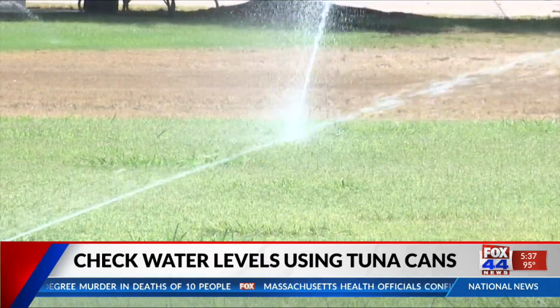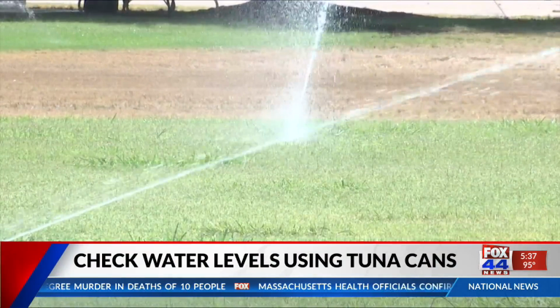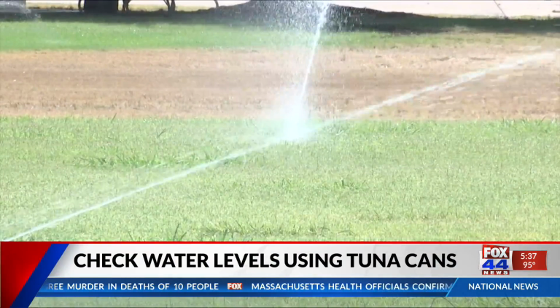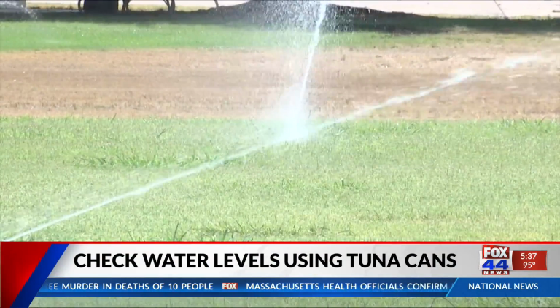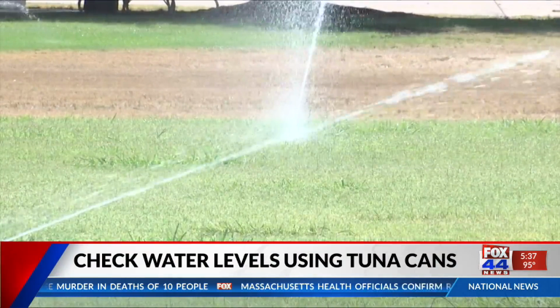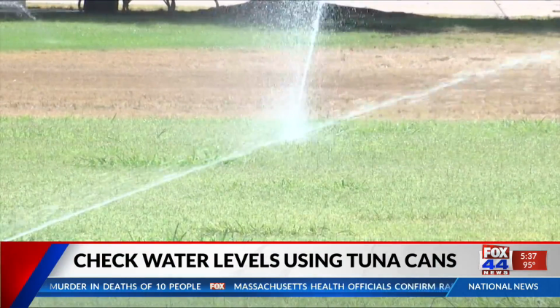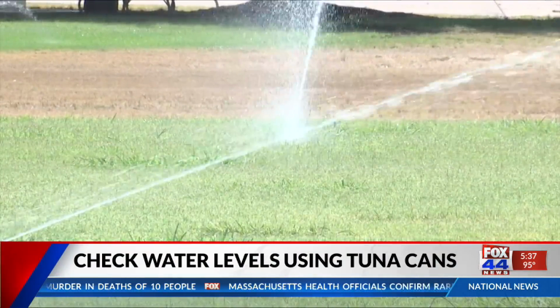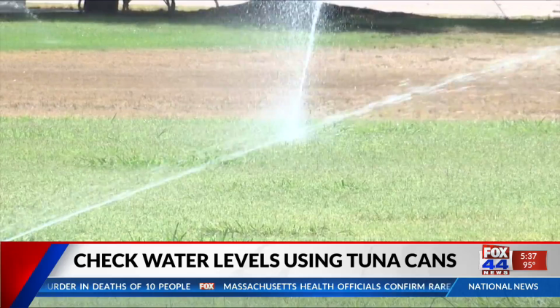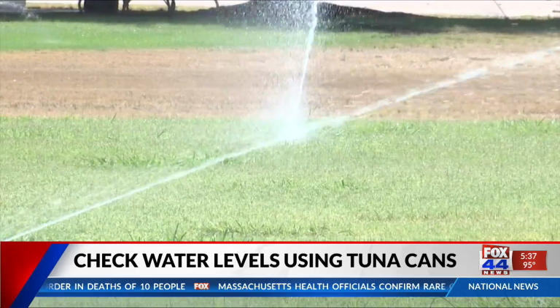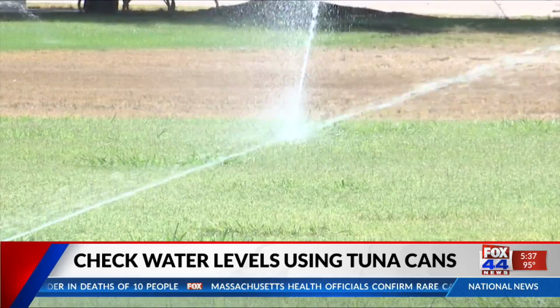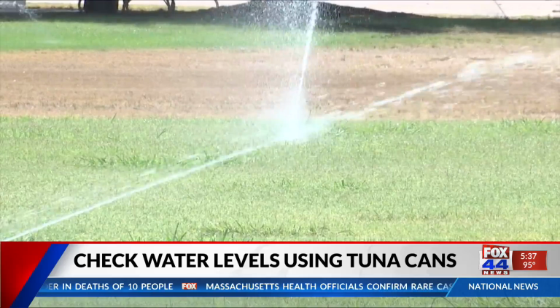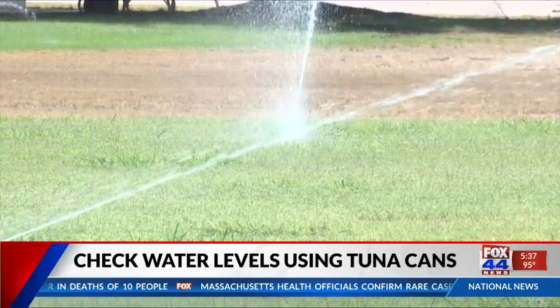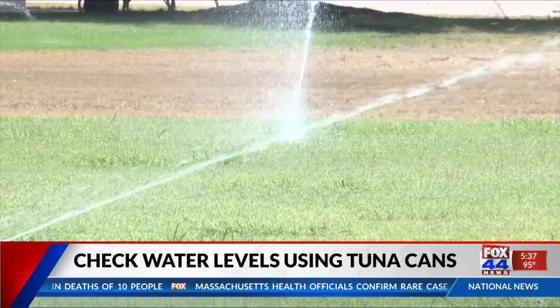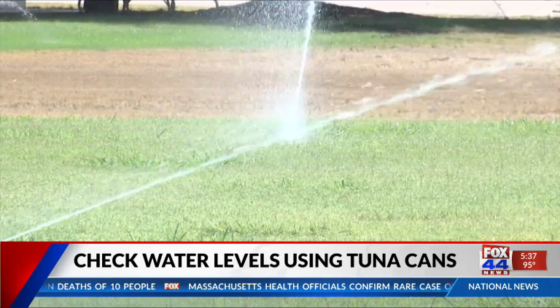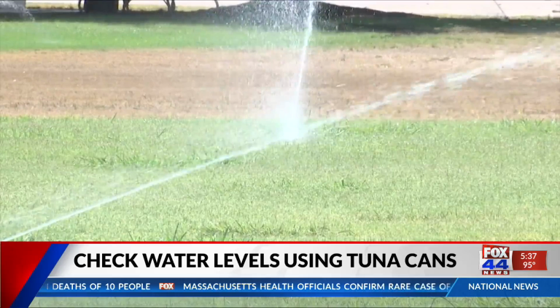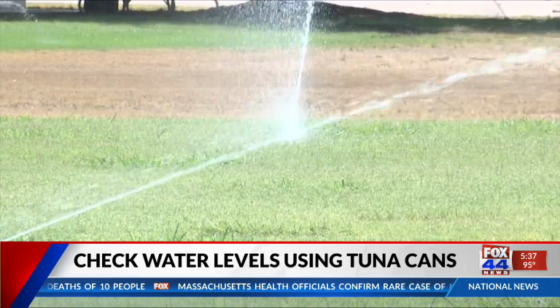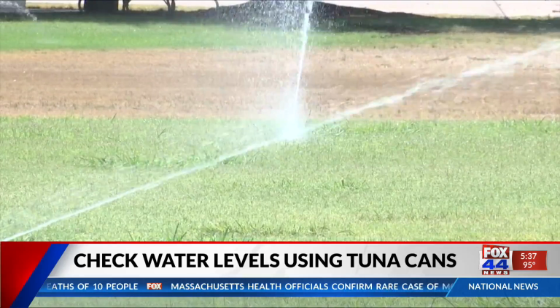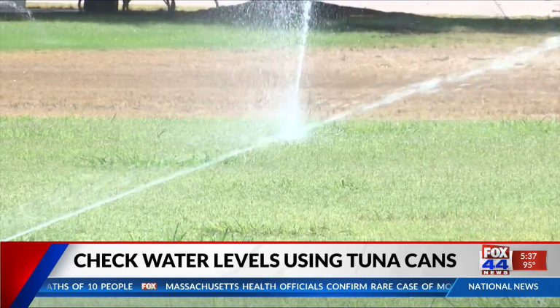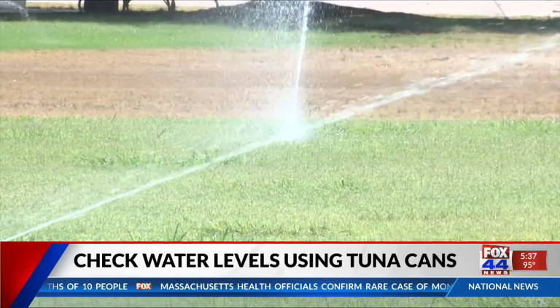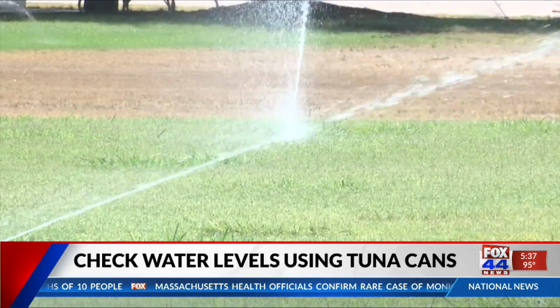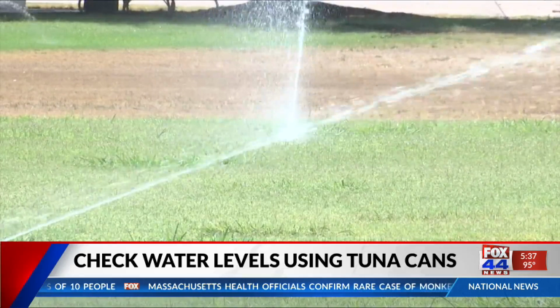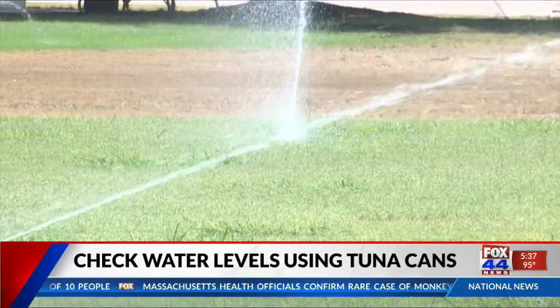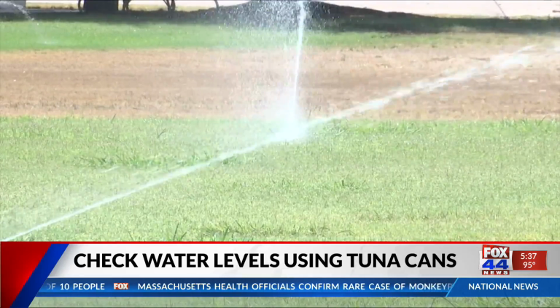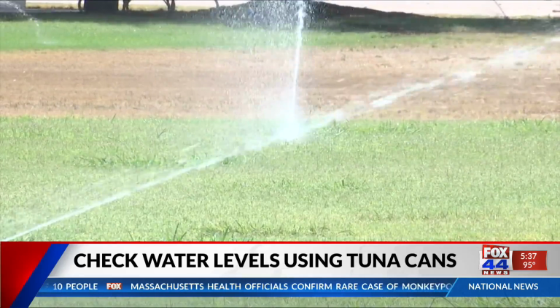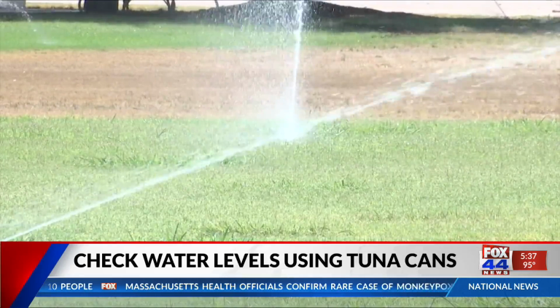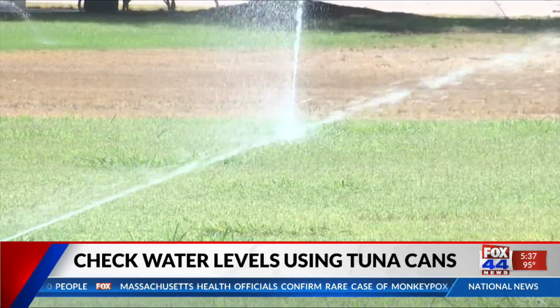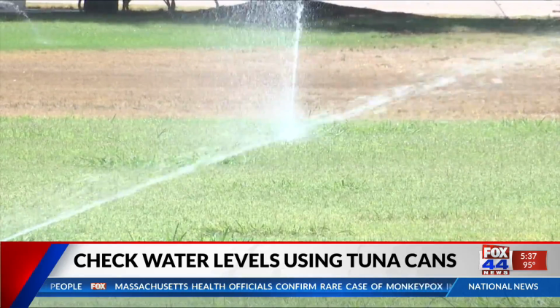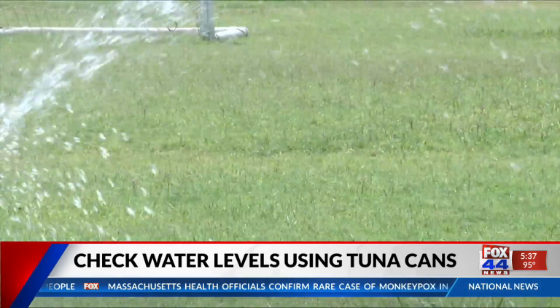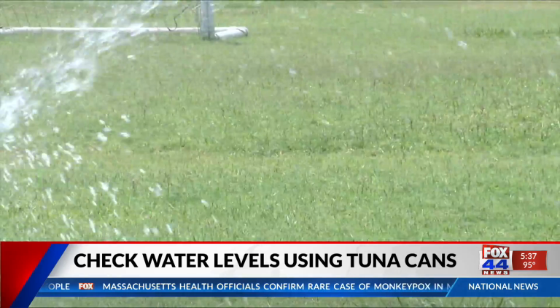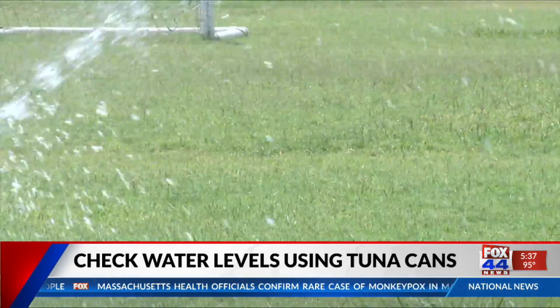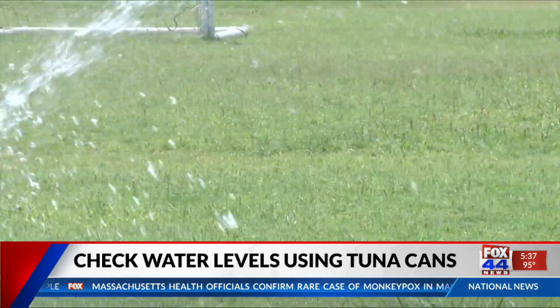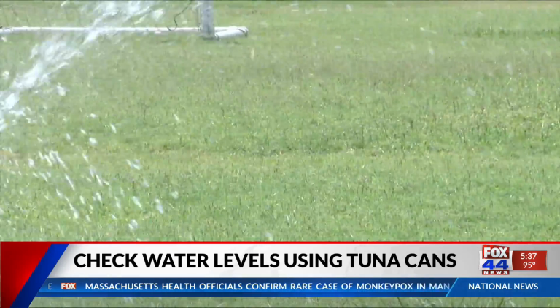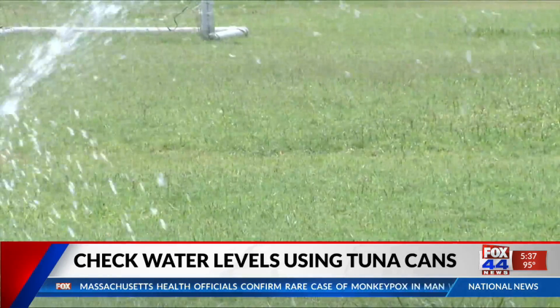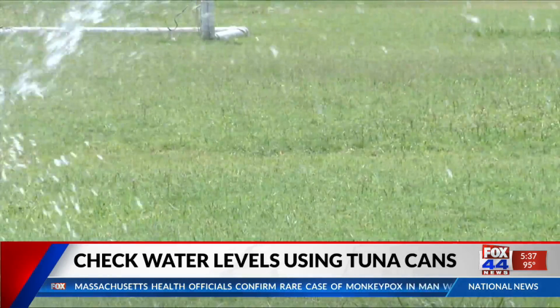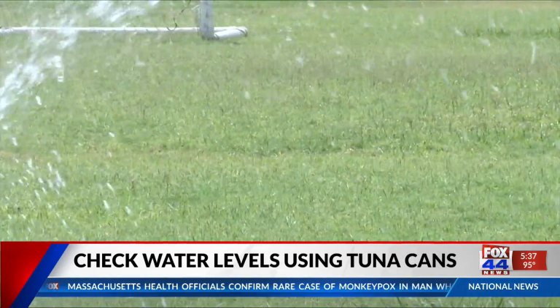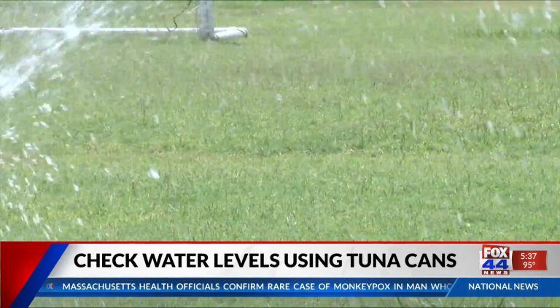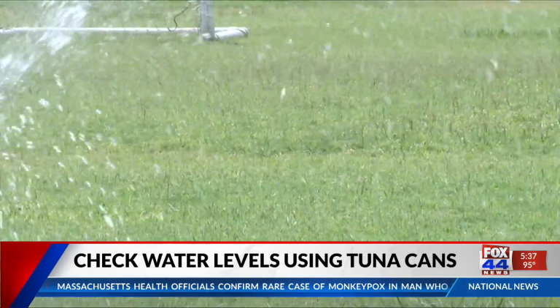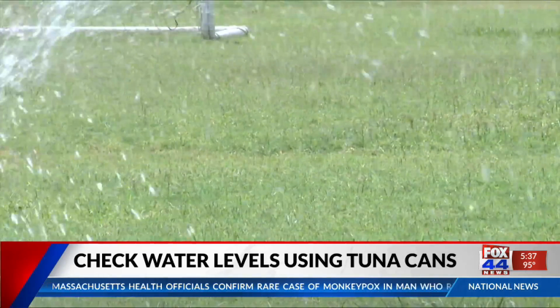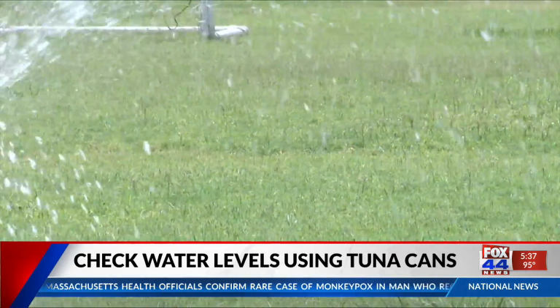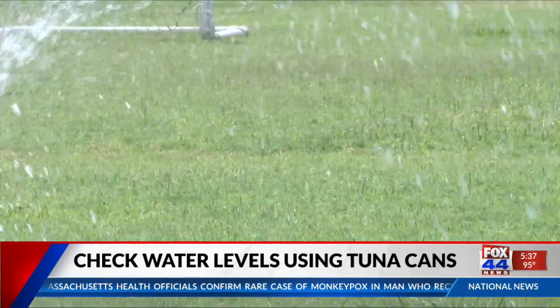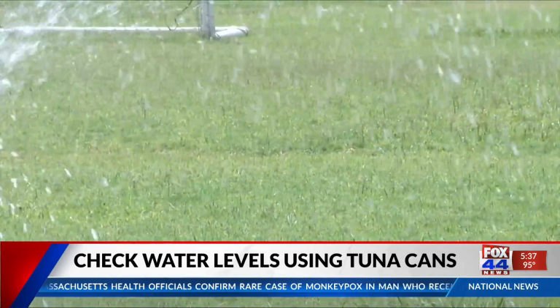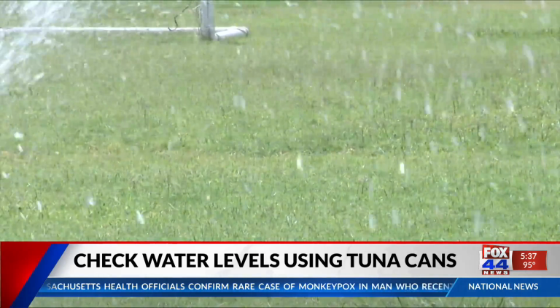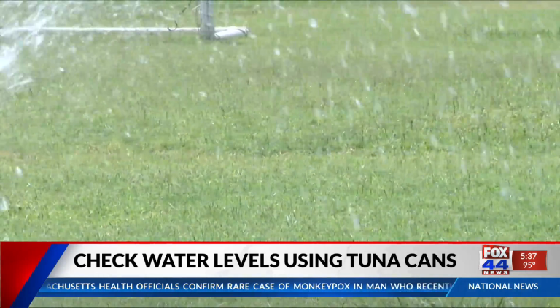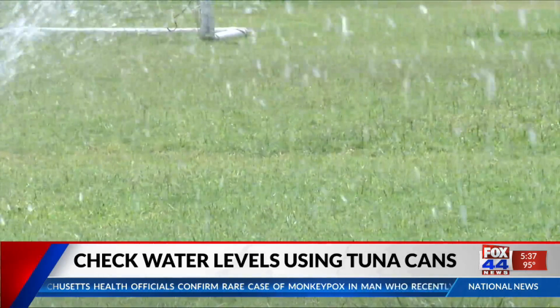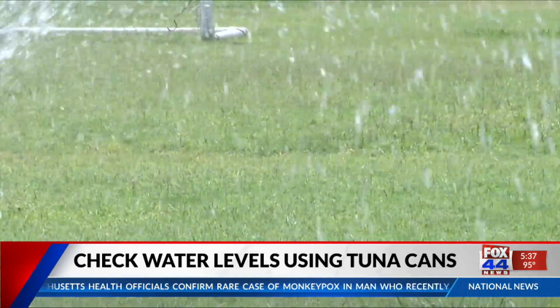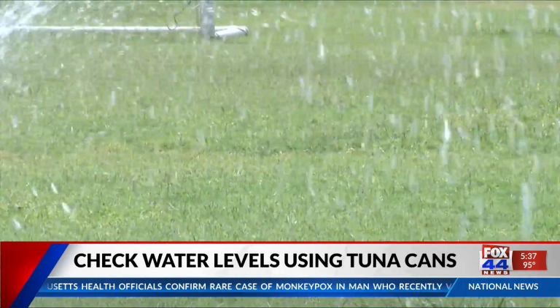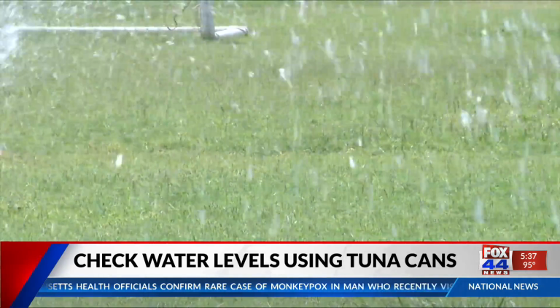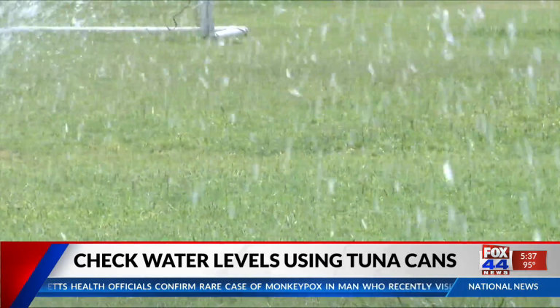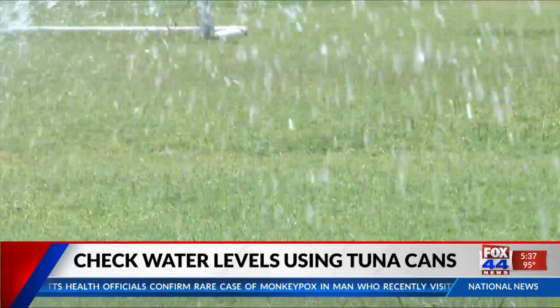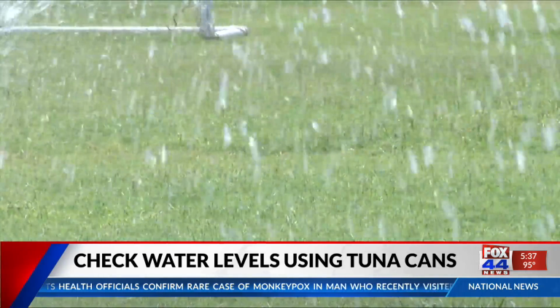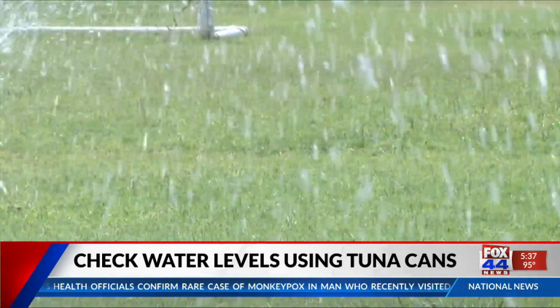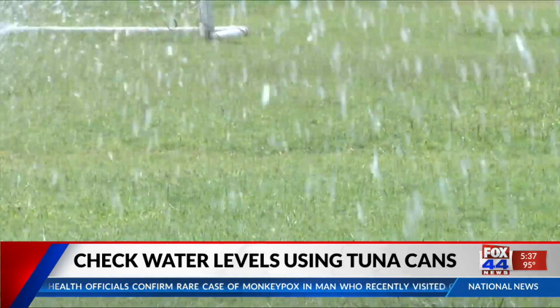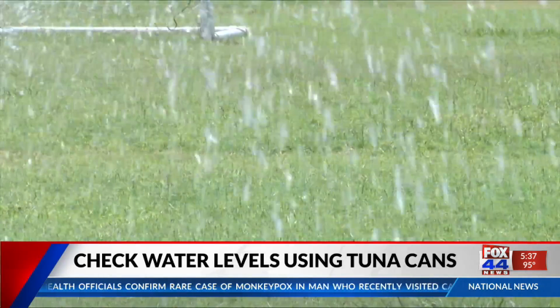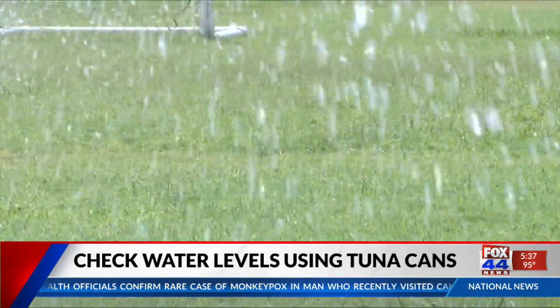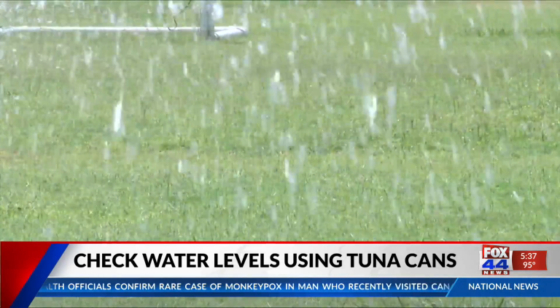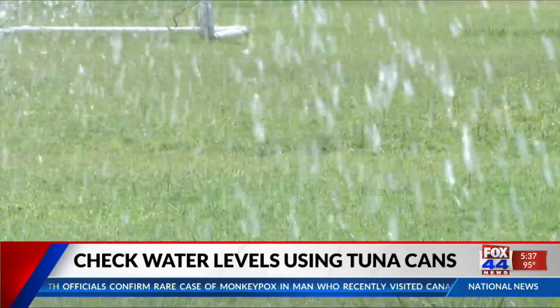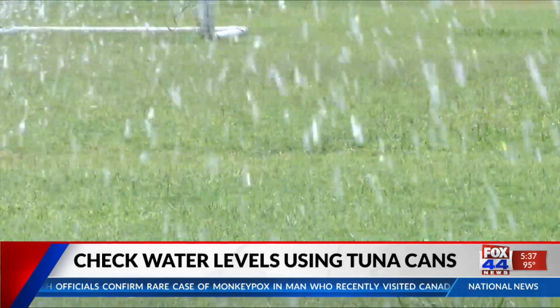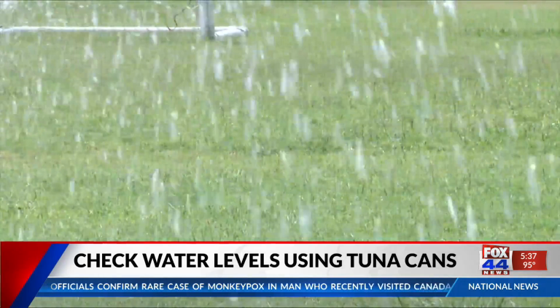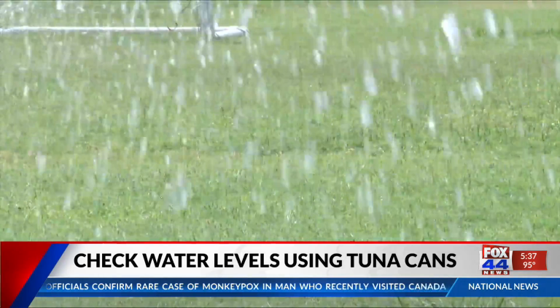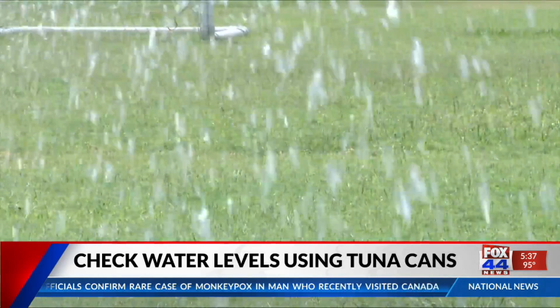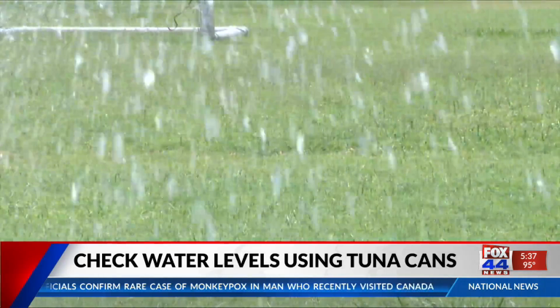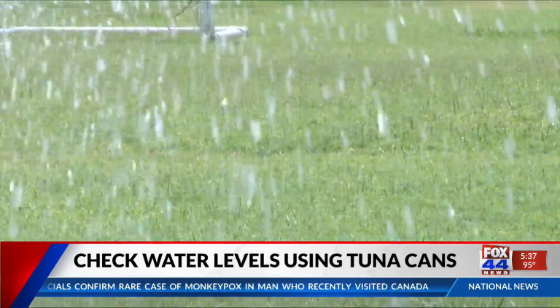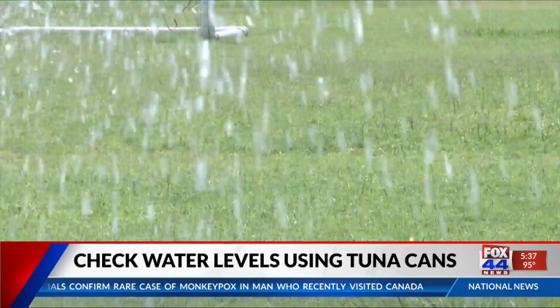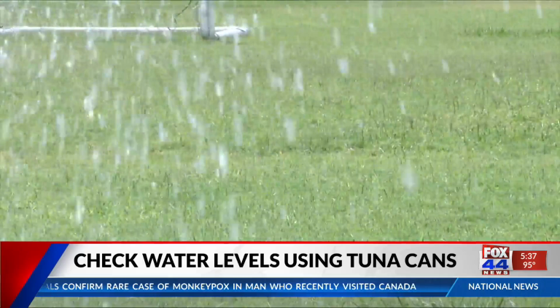After 15 minutes, stop the water and check the water level in the can. If the can is full, your lawn is properly watered.